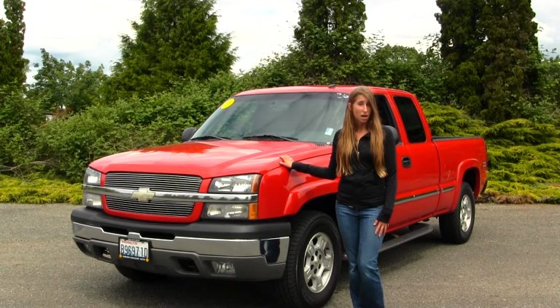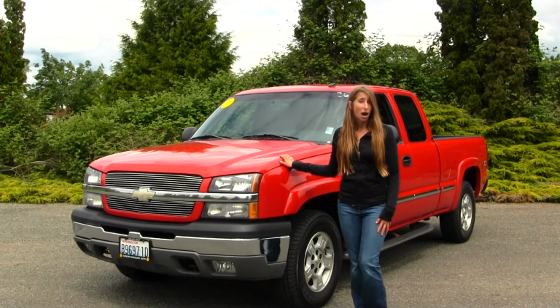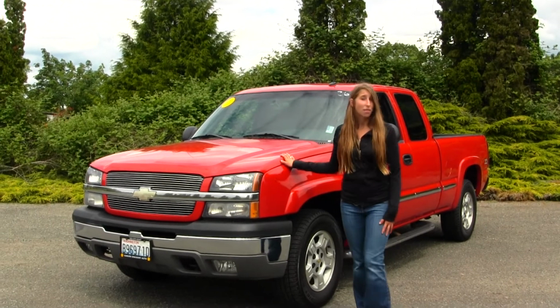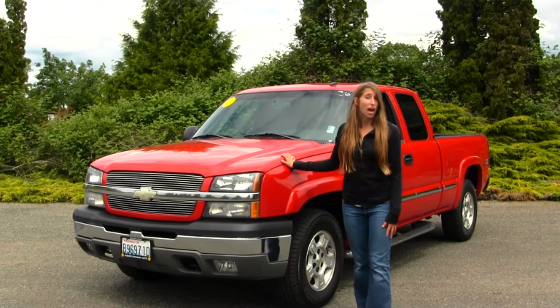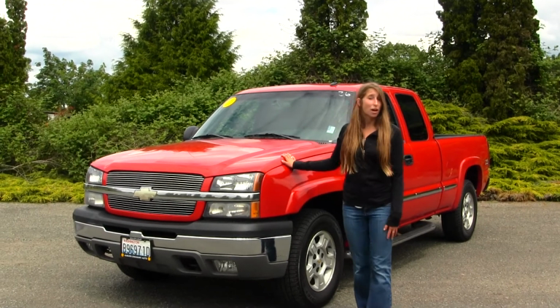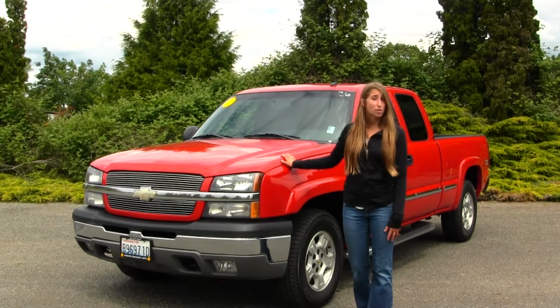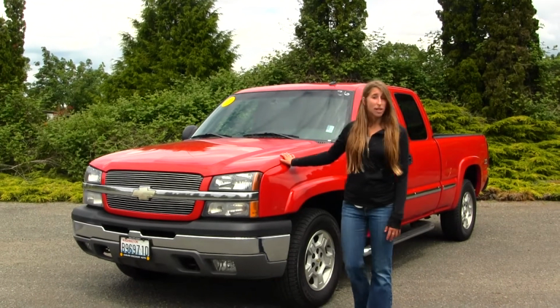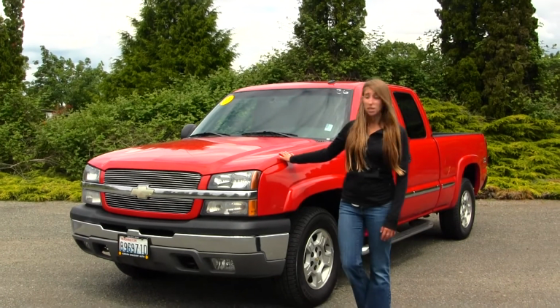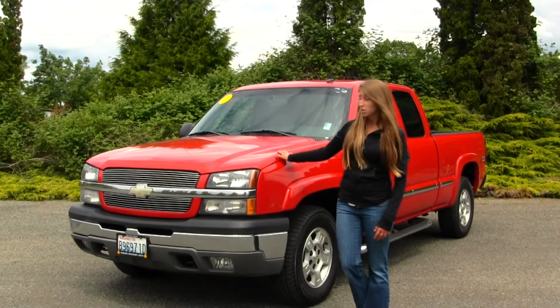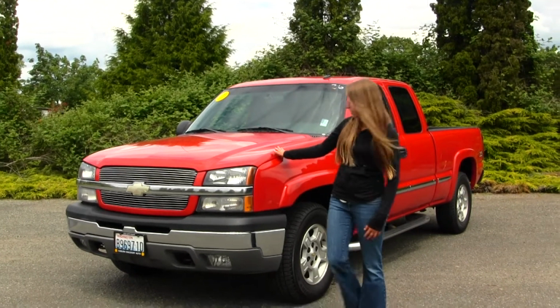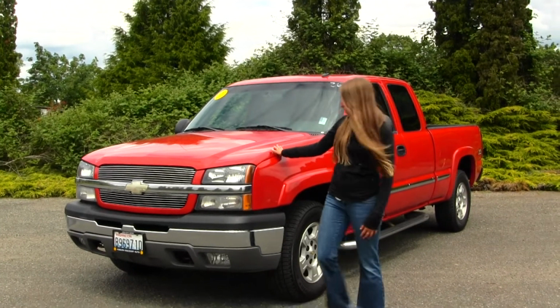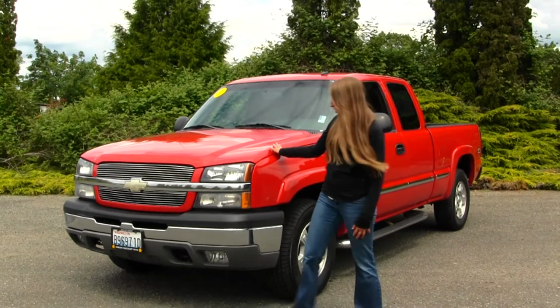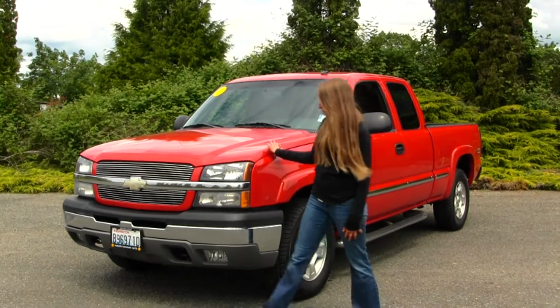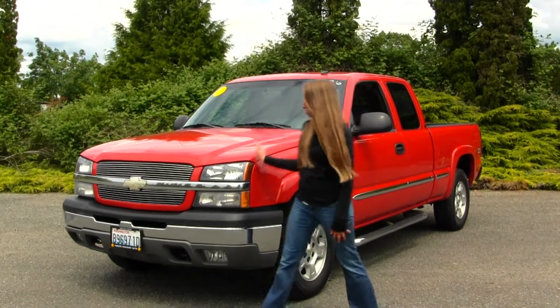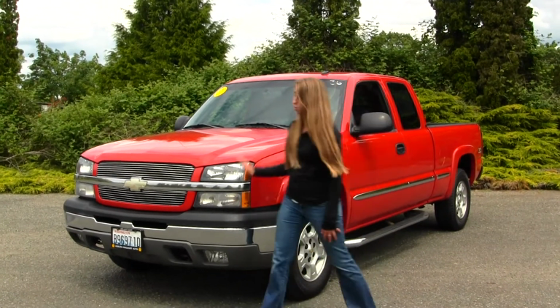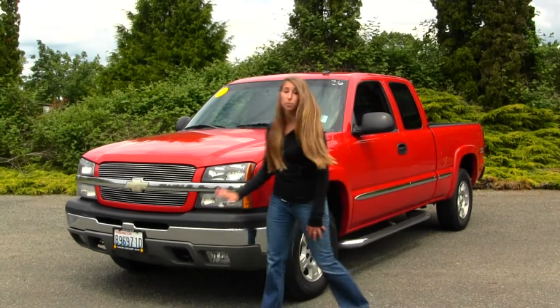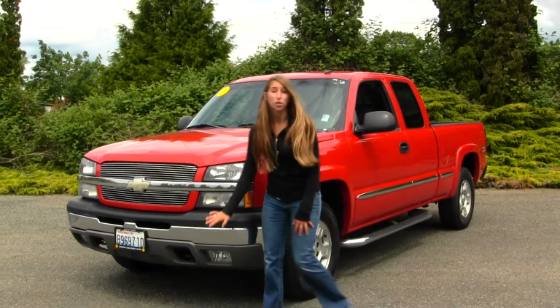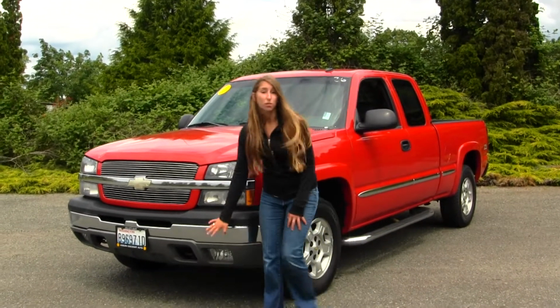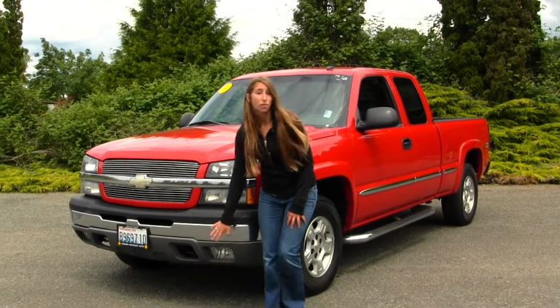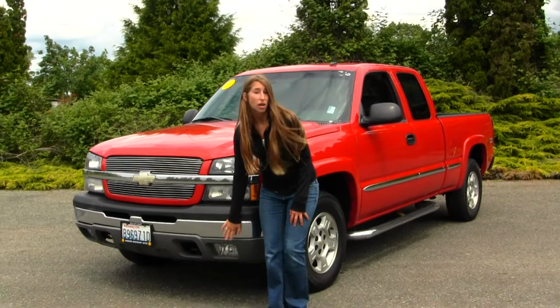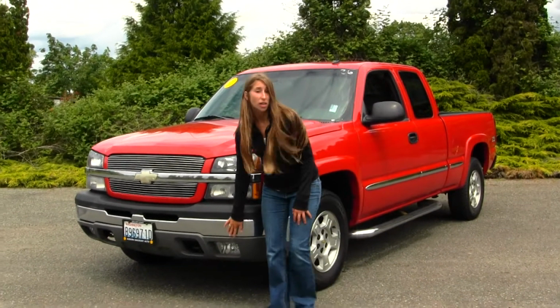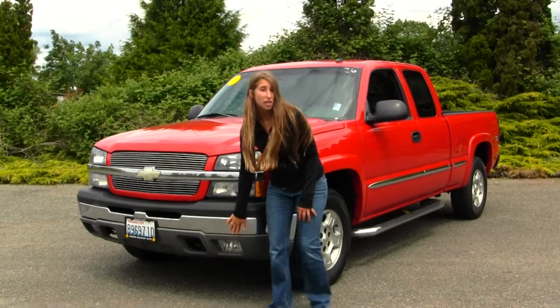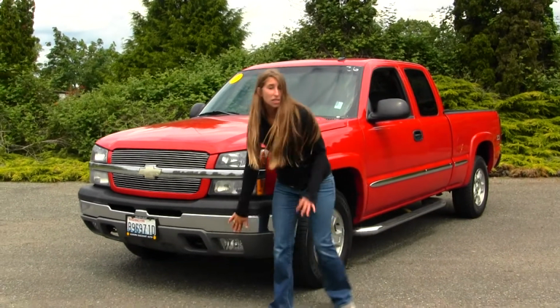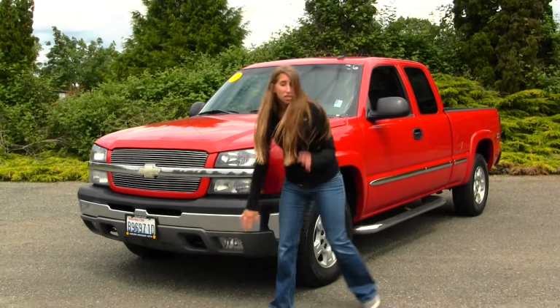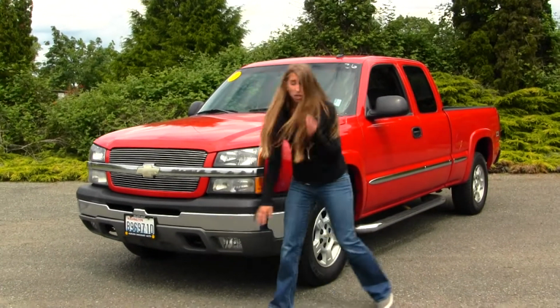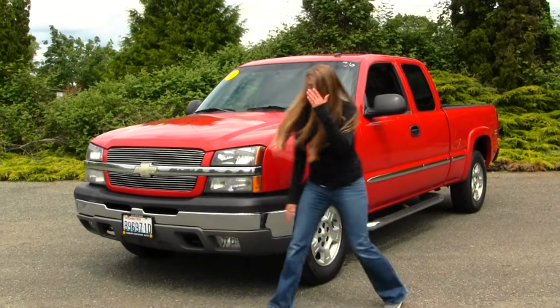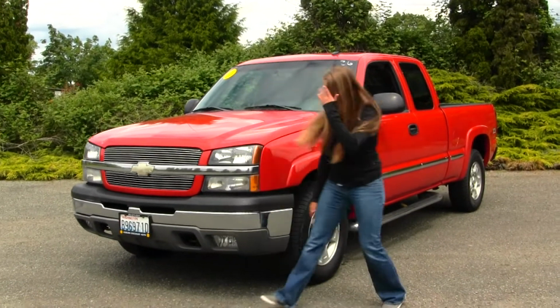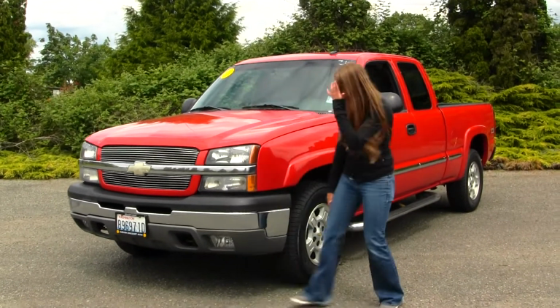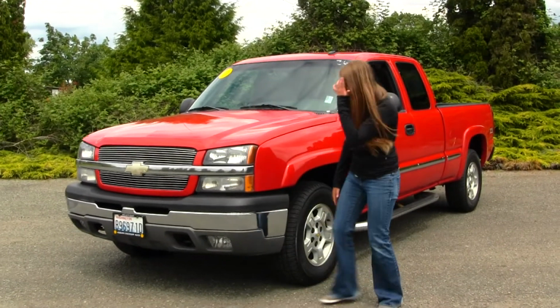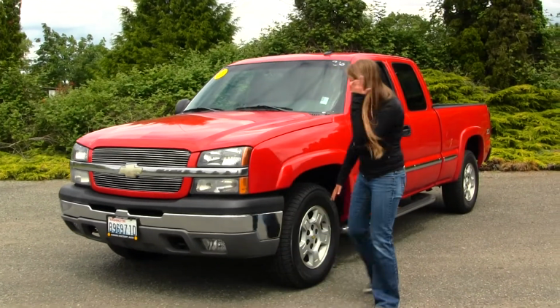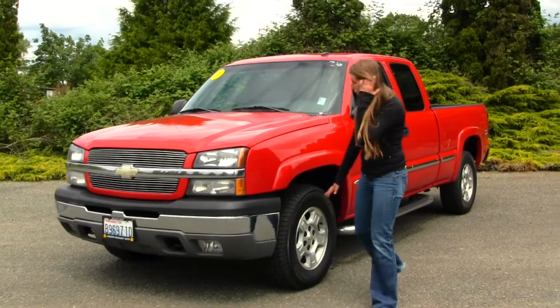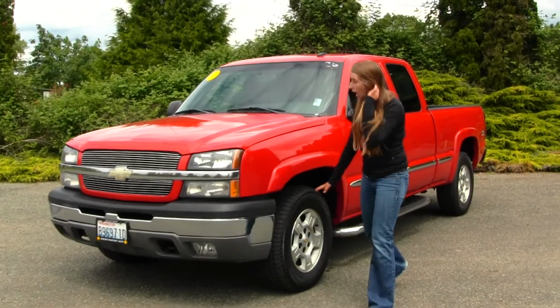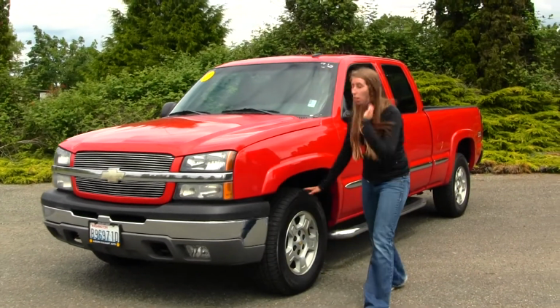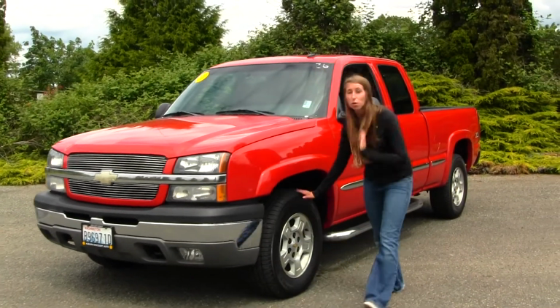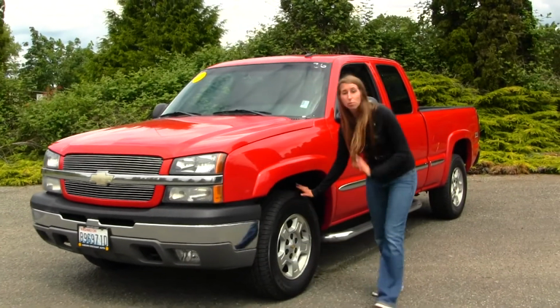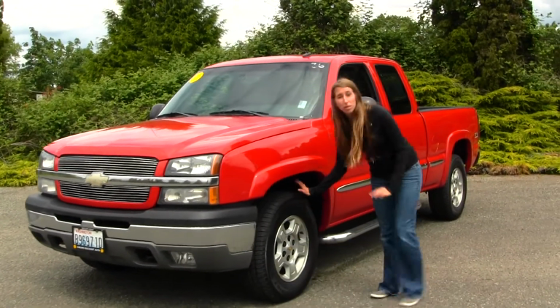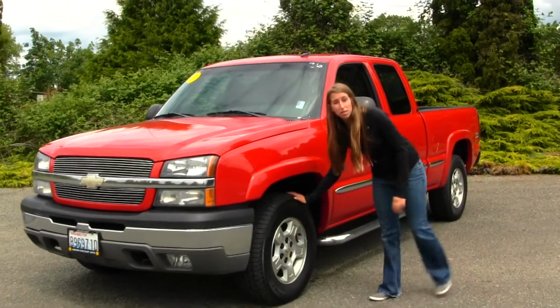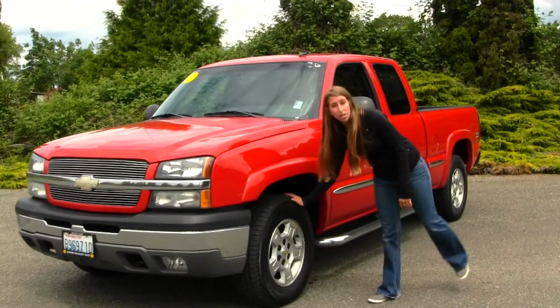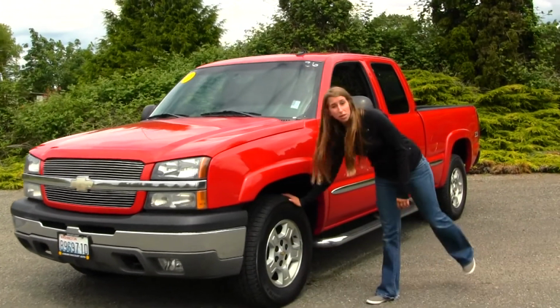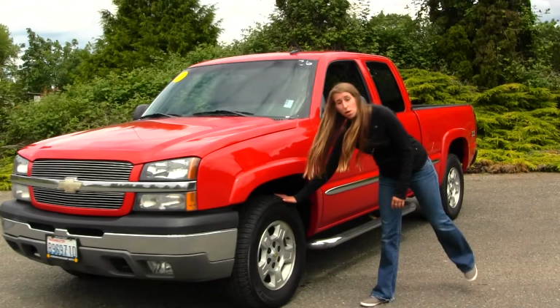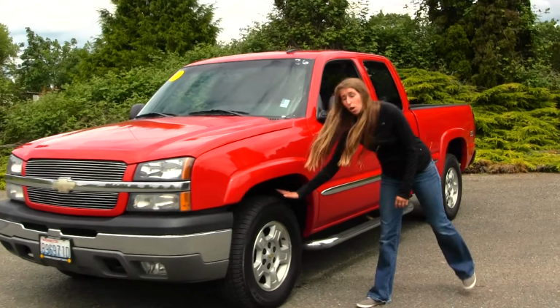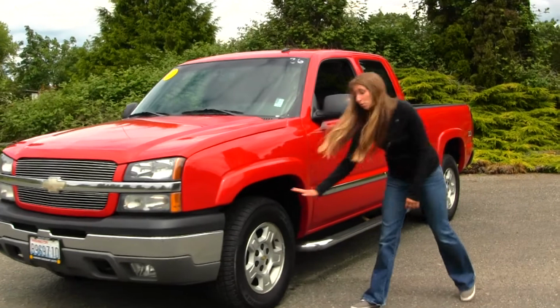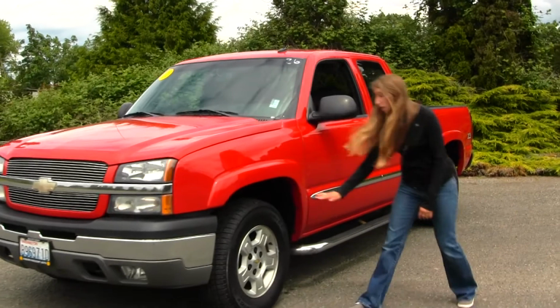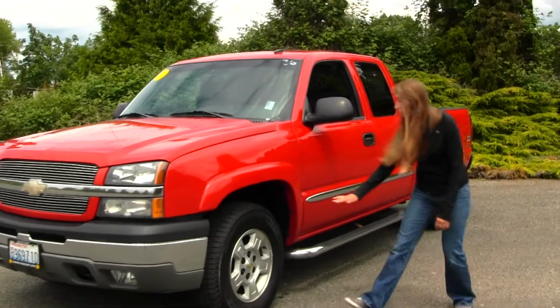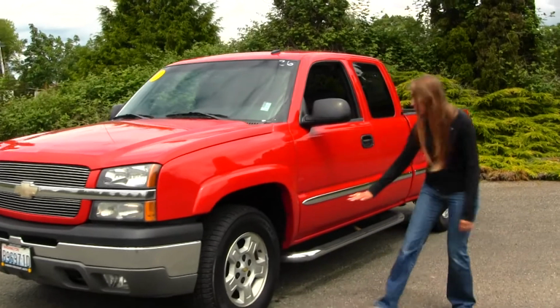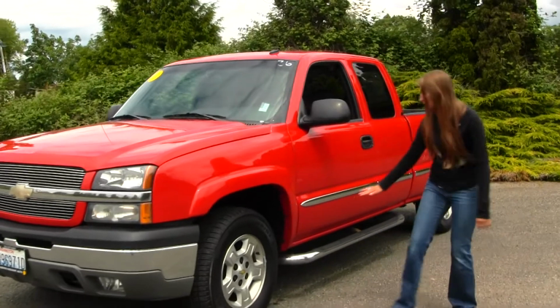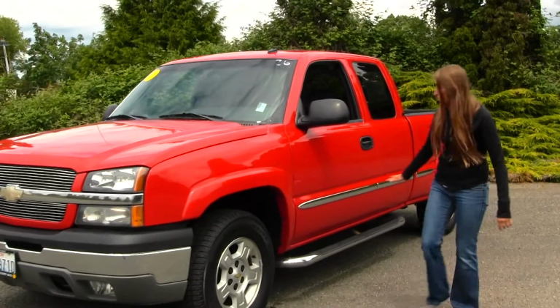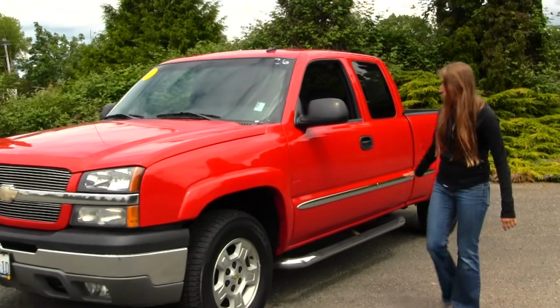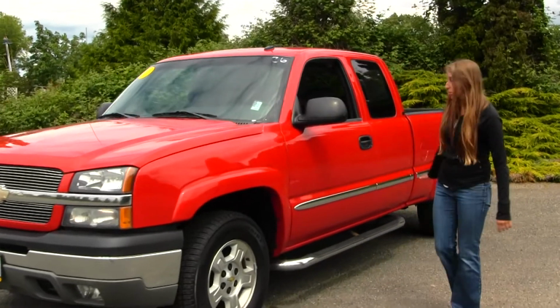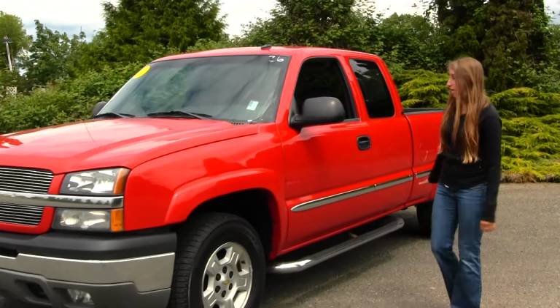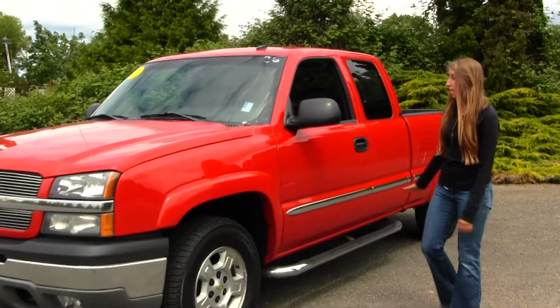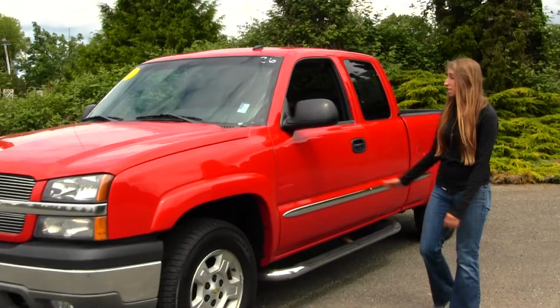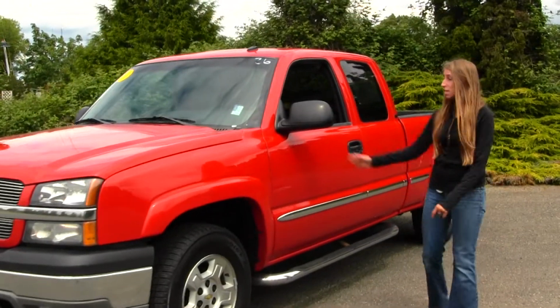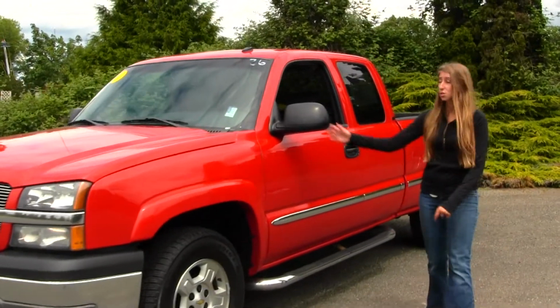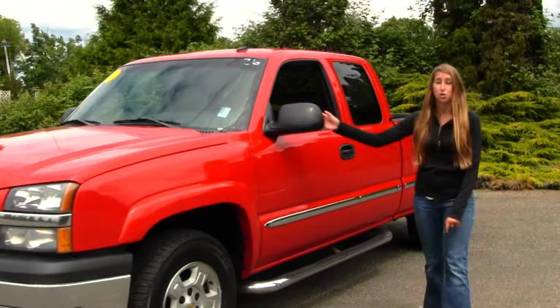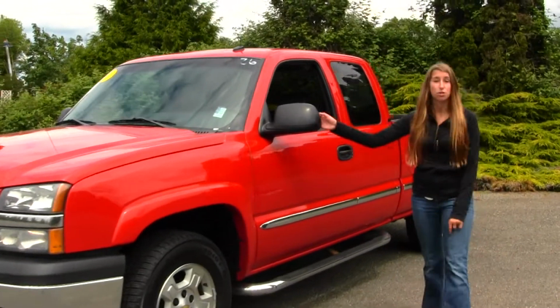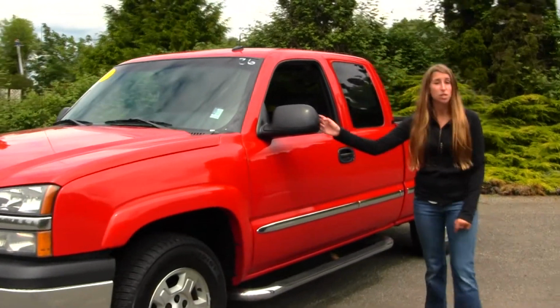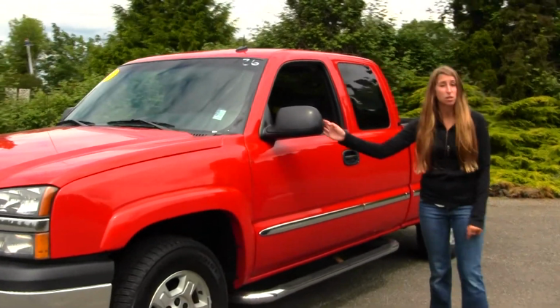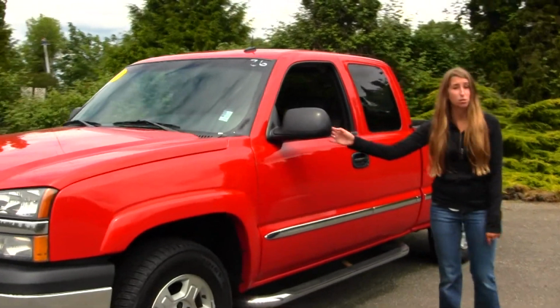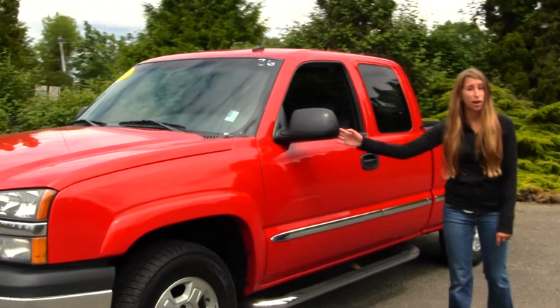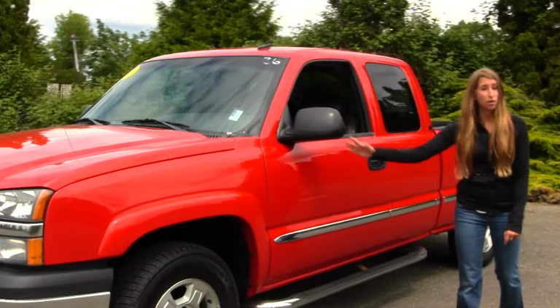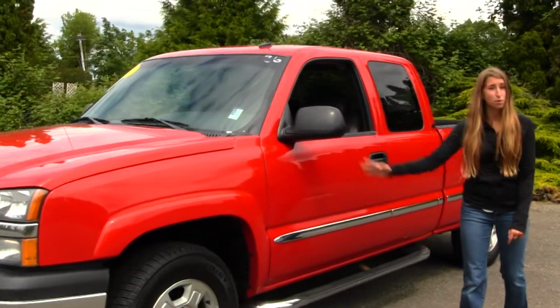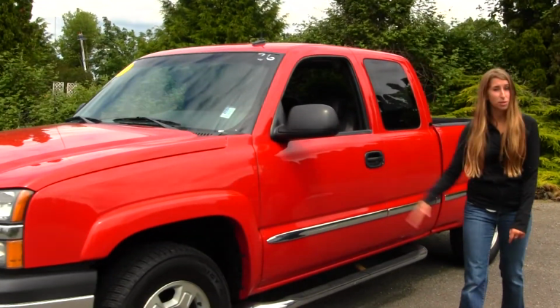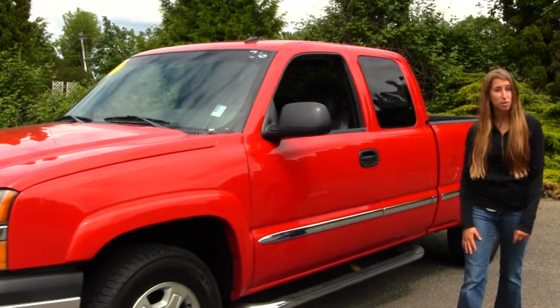On the outside, this vehicle comes equipped with your fog lights. You also have your alloy wheels here, running boards on both sides, and turn signals right on your mirrors.